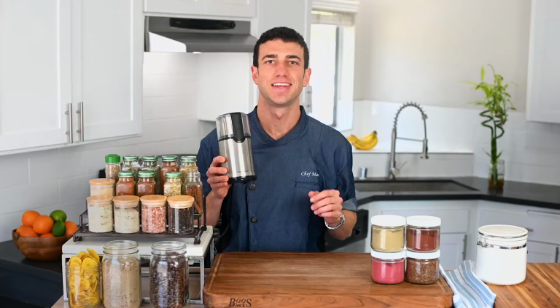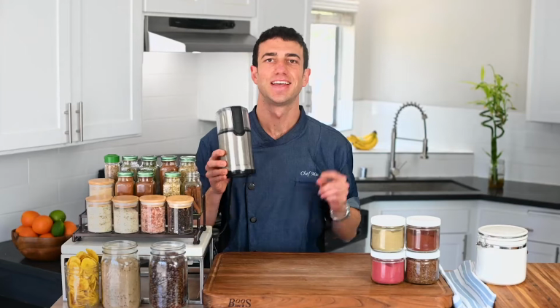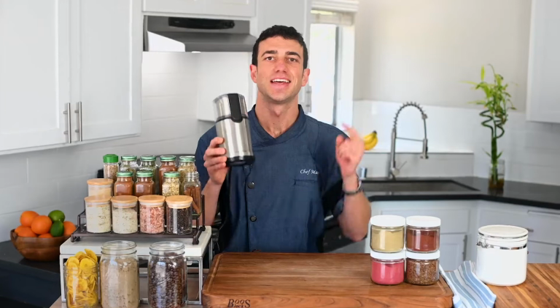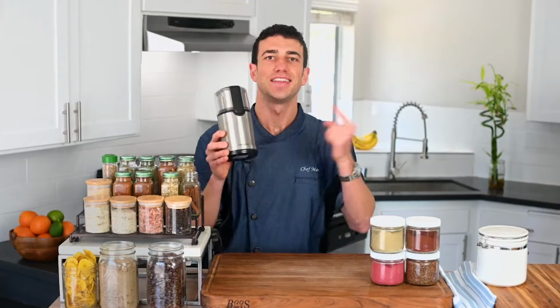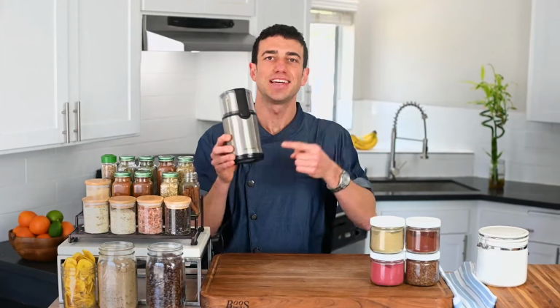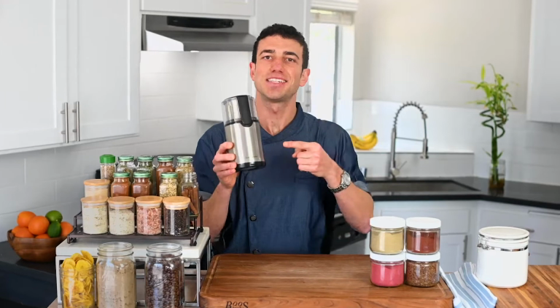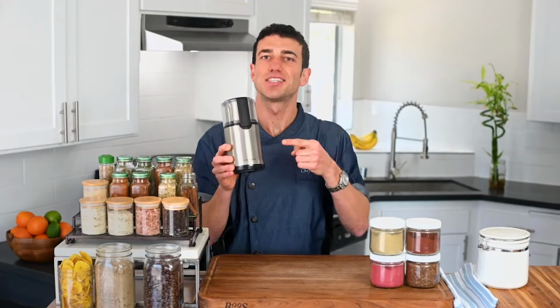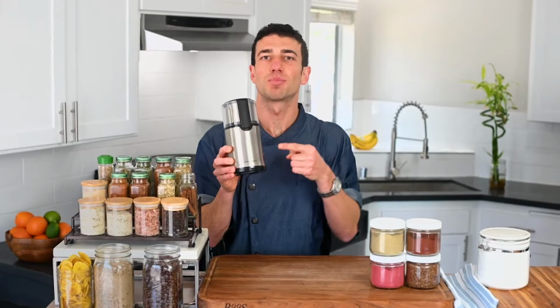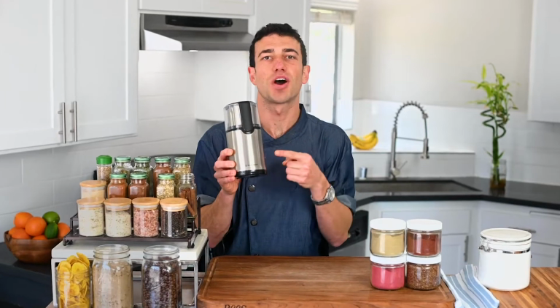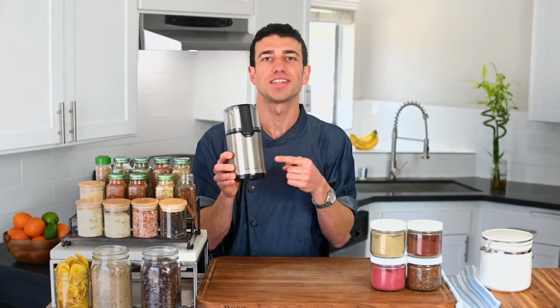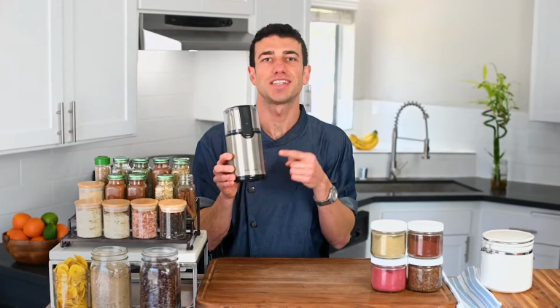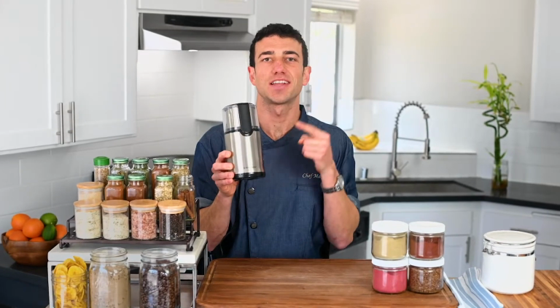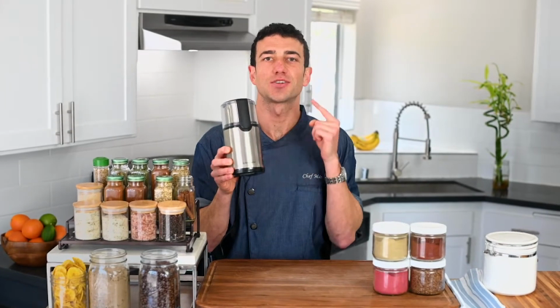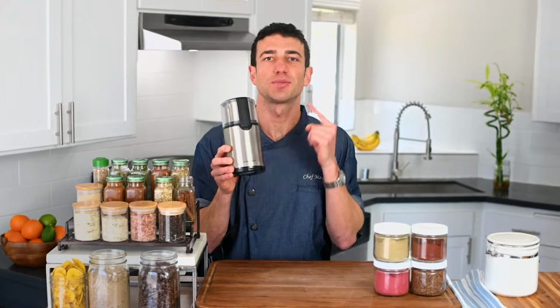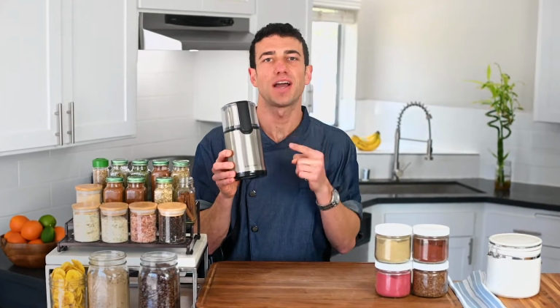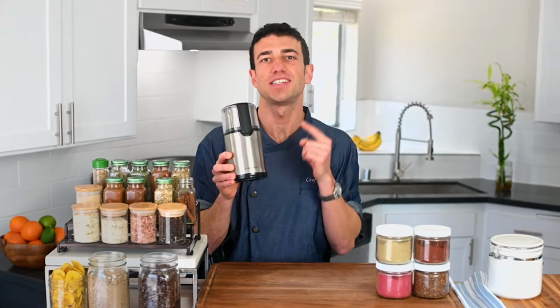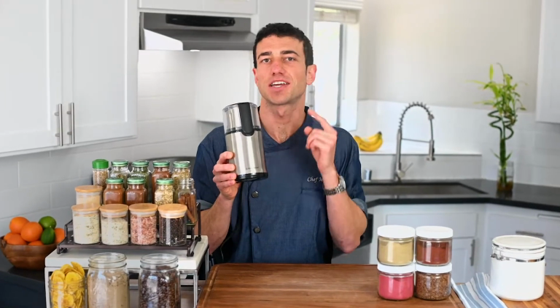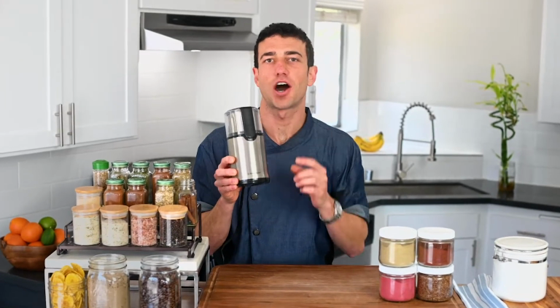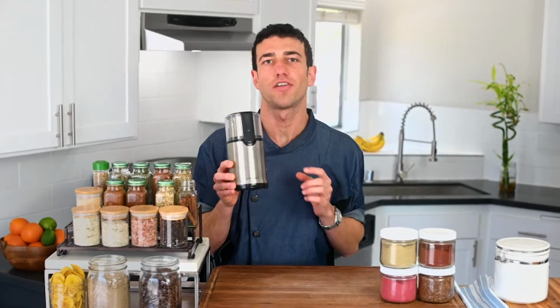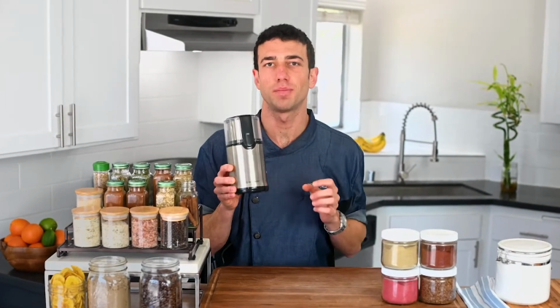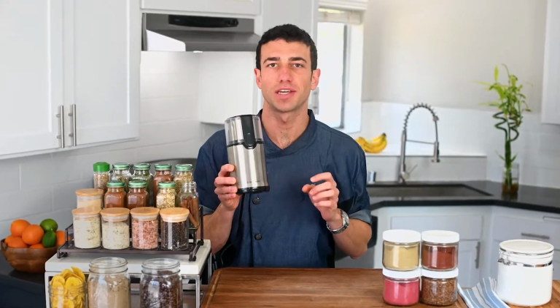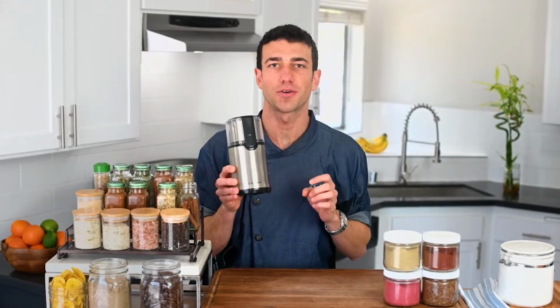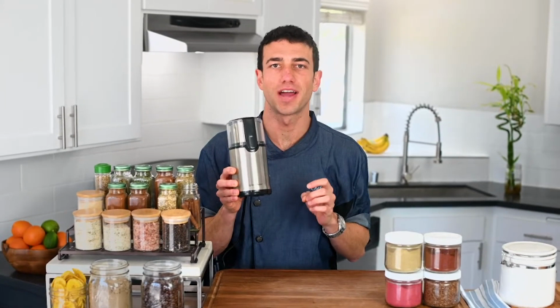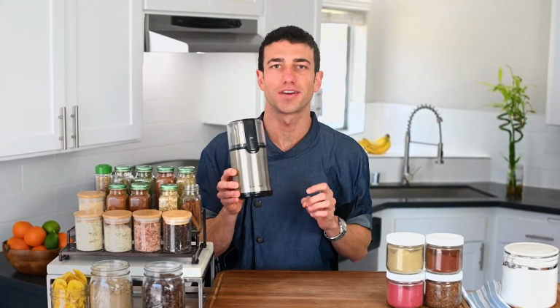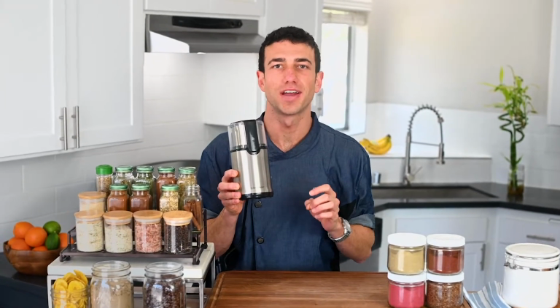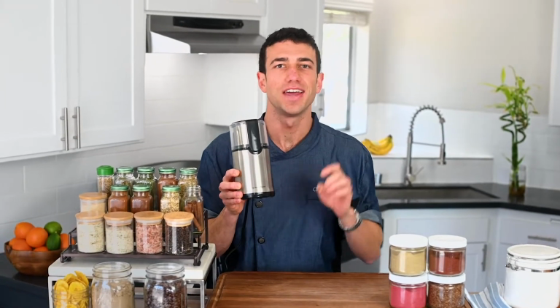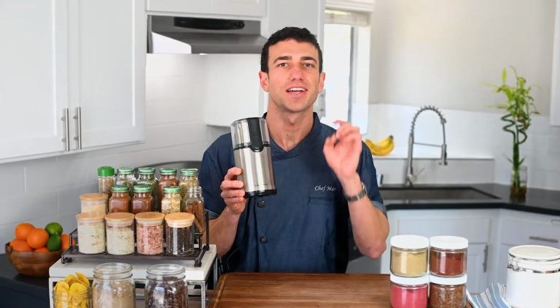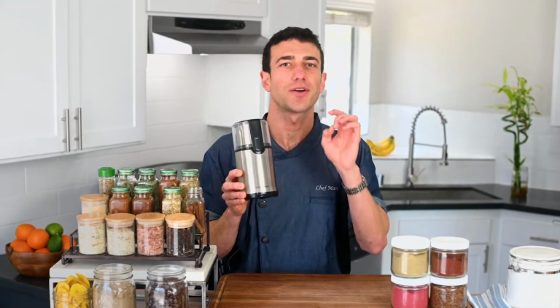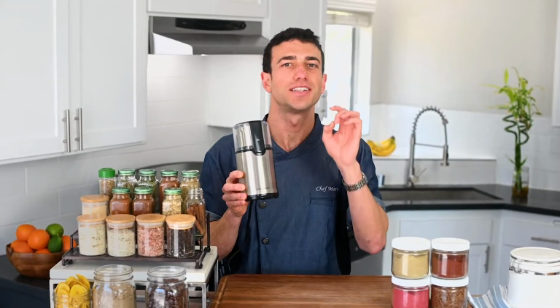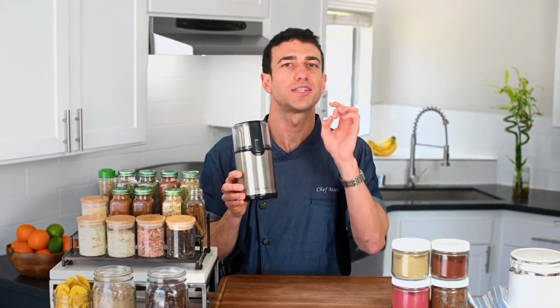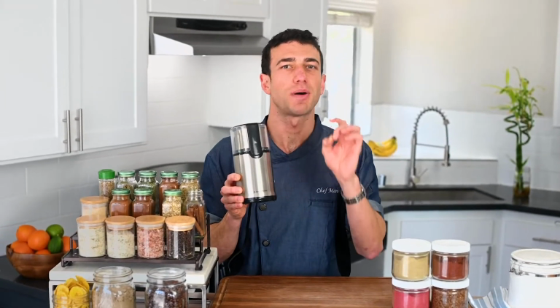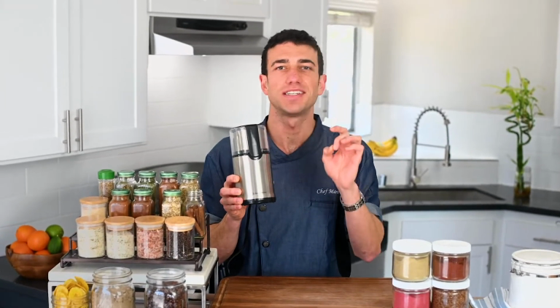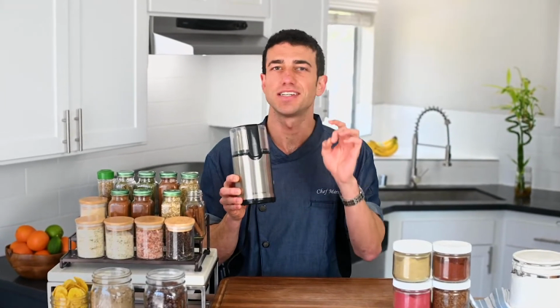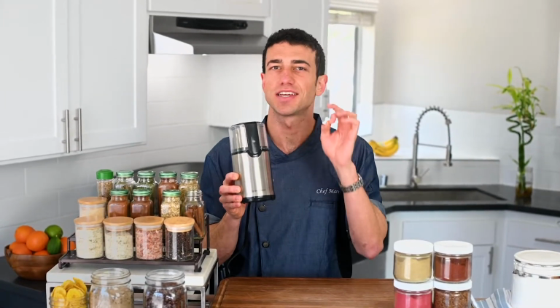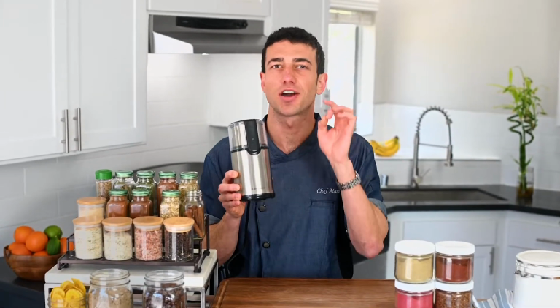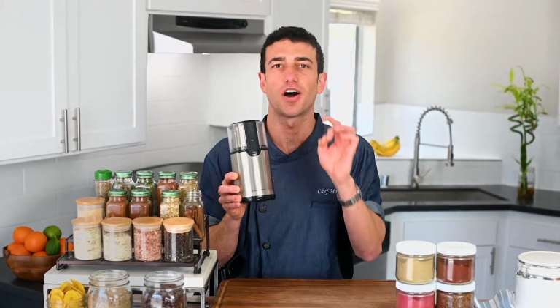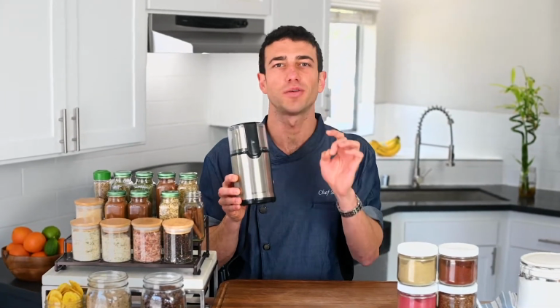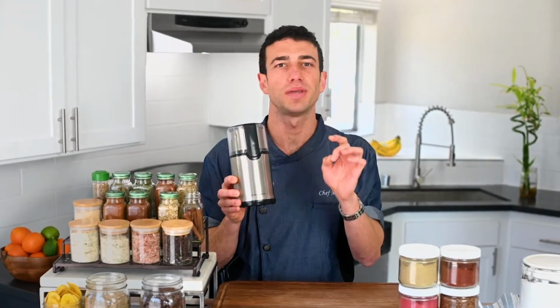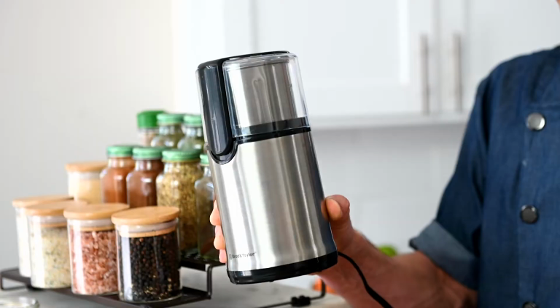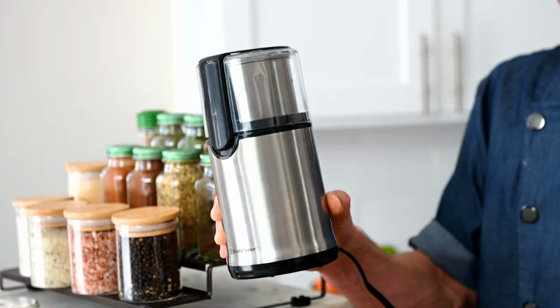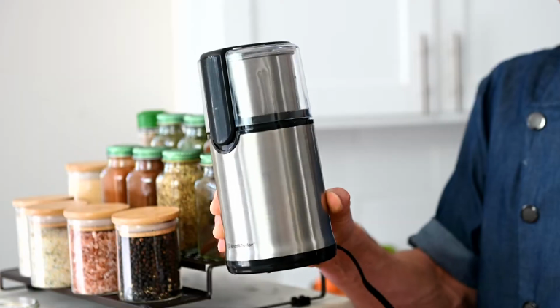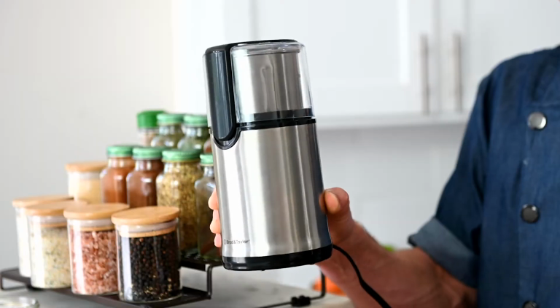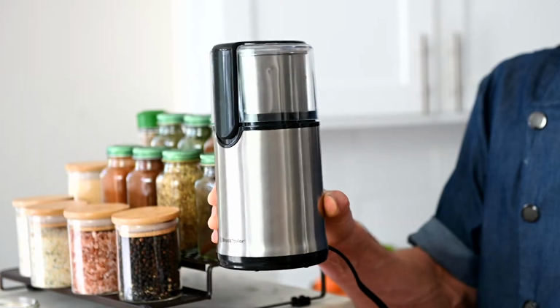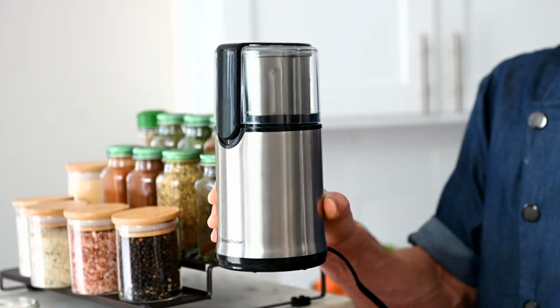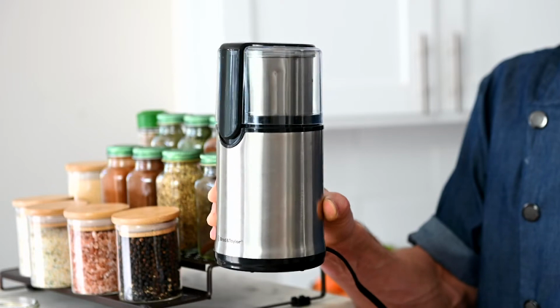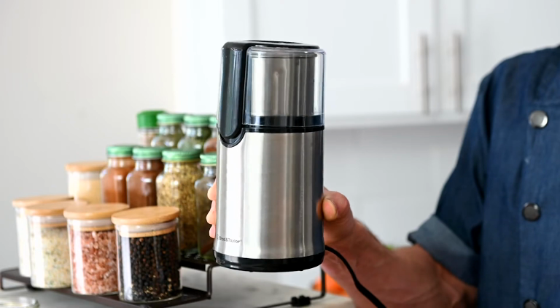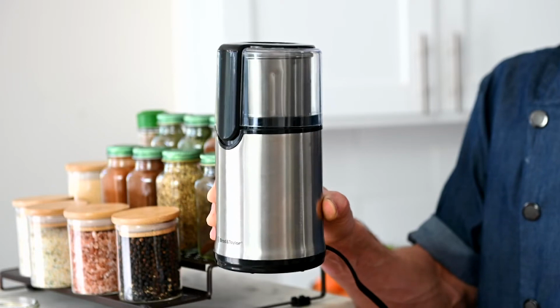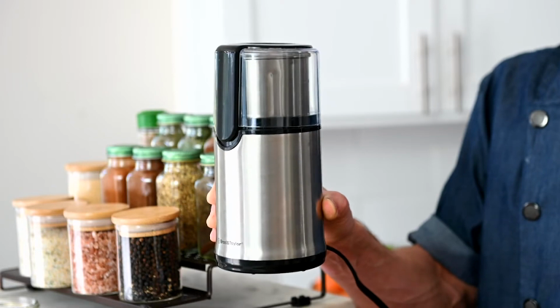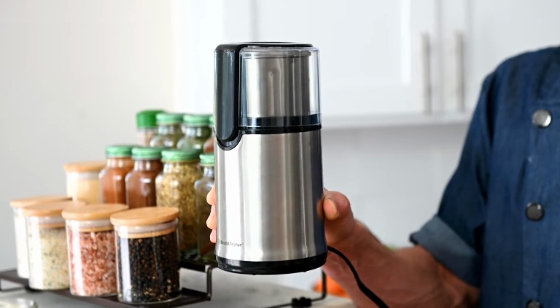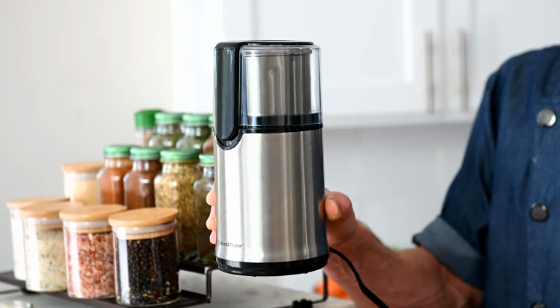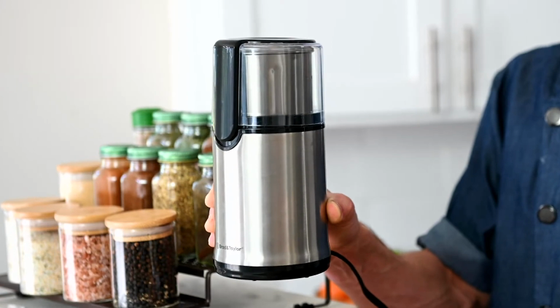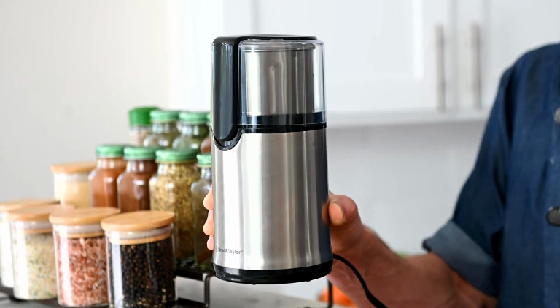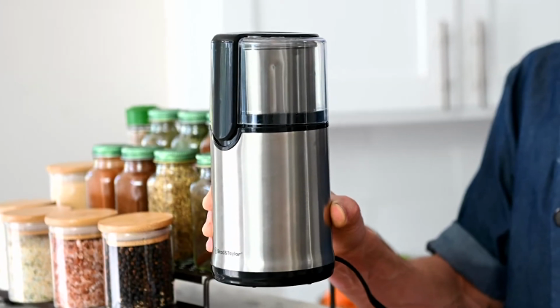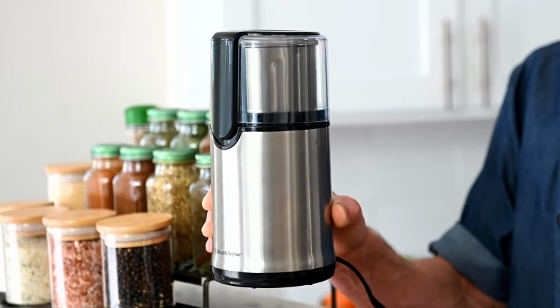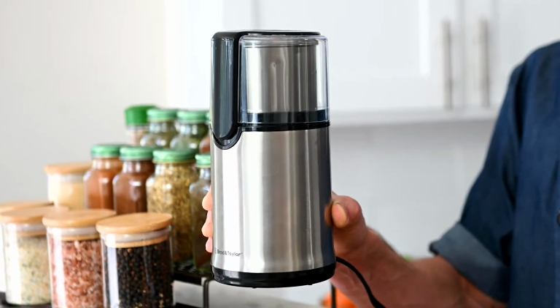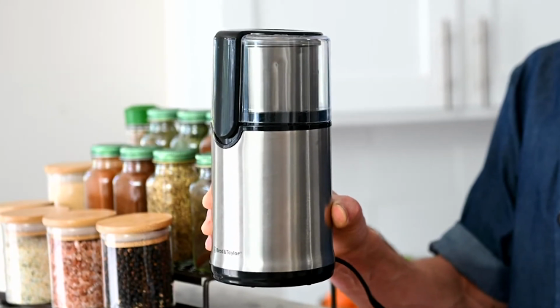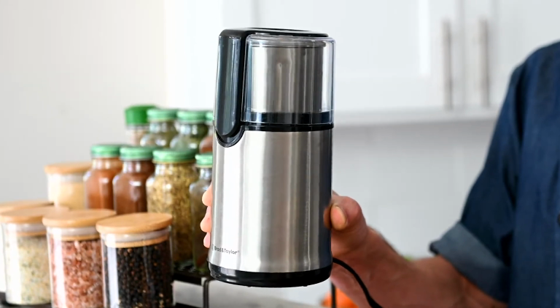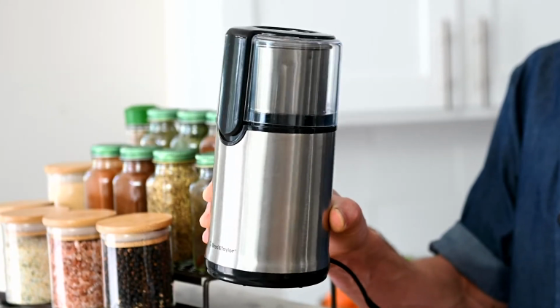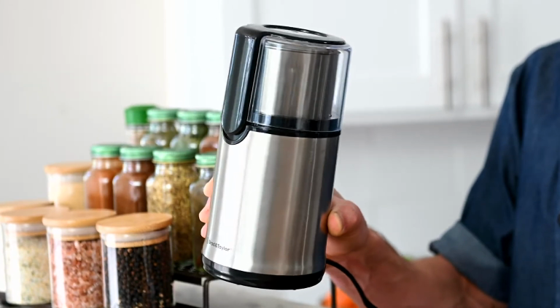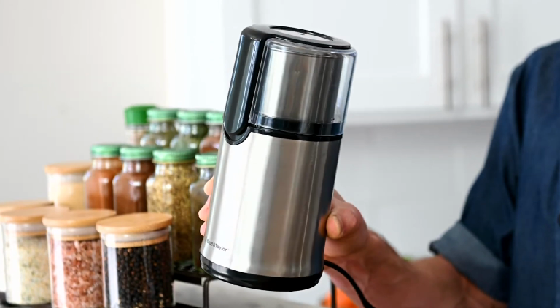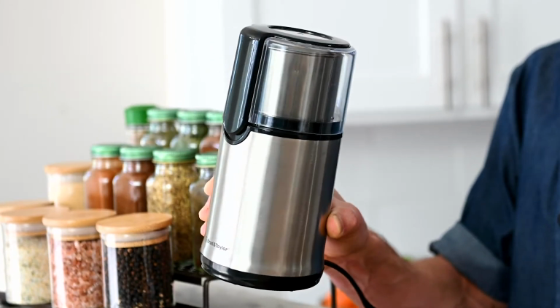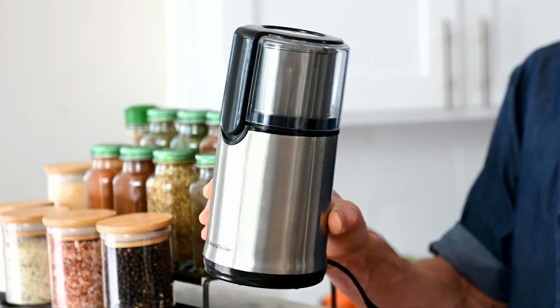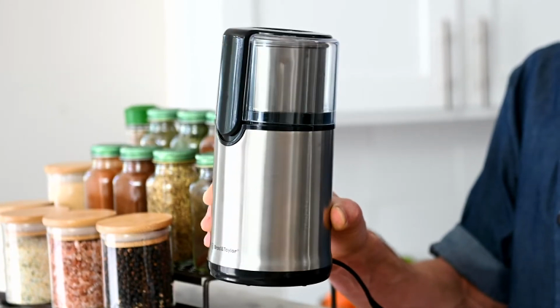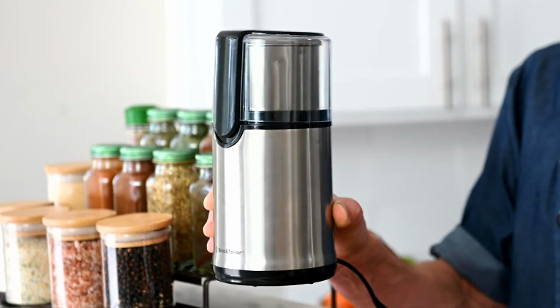This is the Broad & Taylor Spice and Coffee Bean Grinder. It grinds spices and coffee beans to perfection for a fresher flavor every single time.